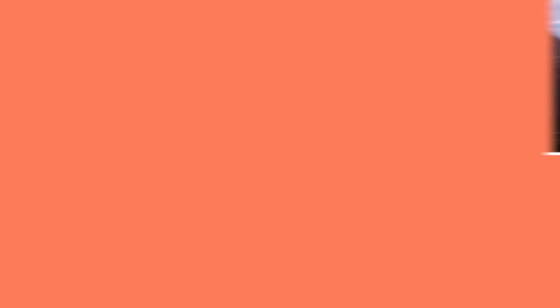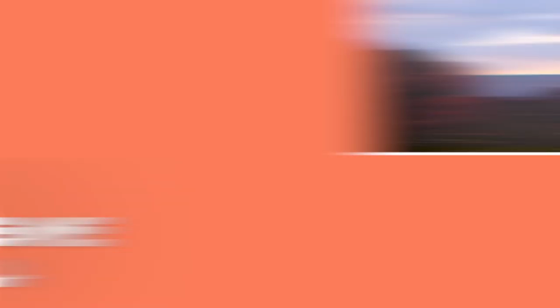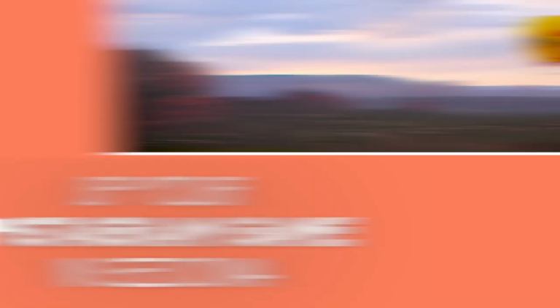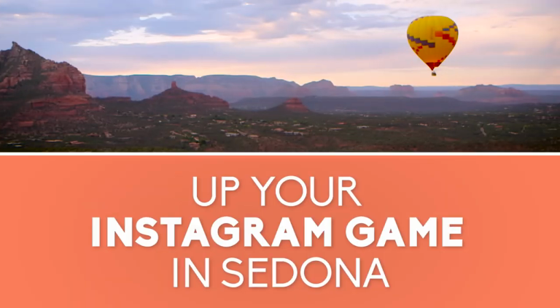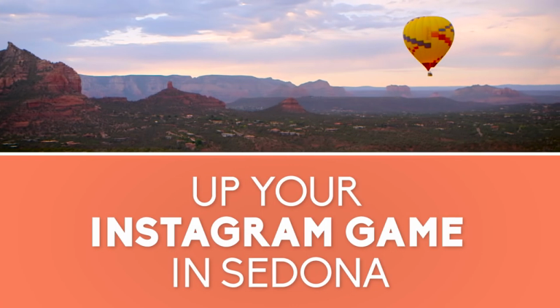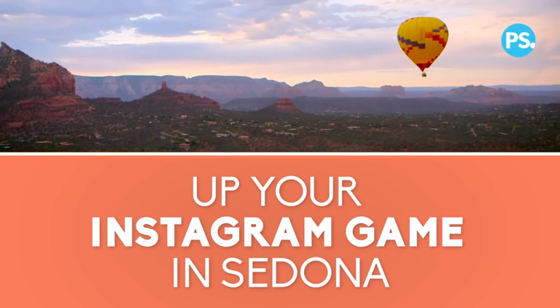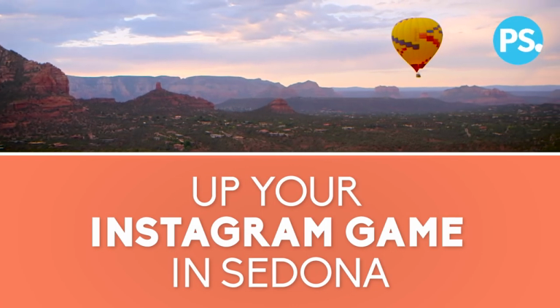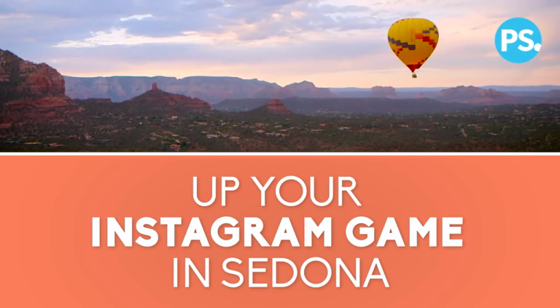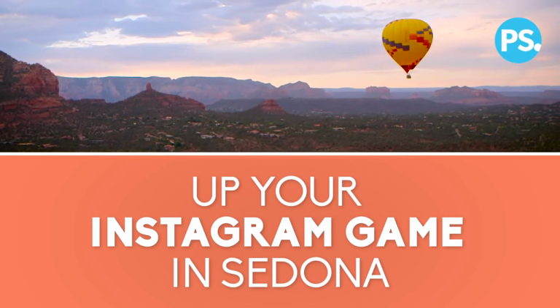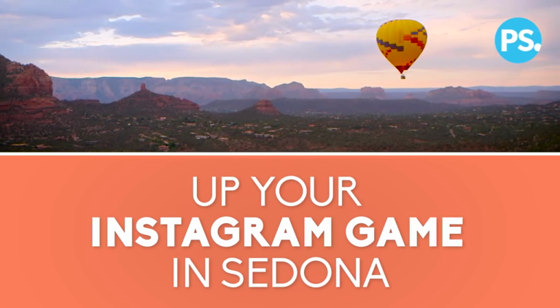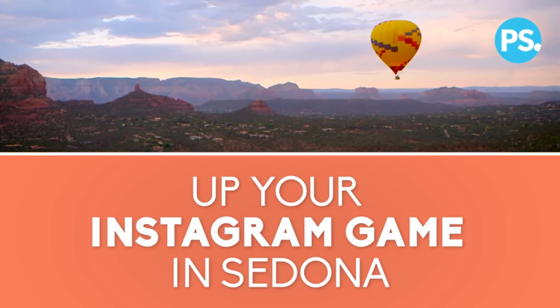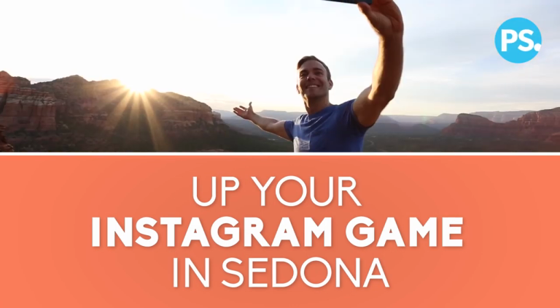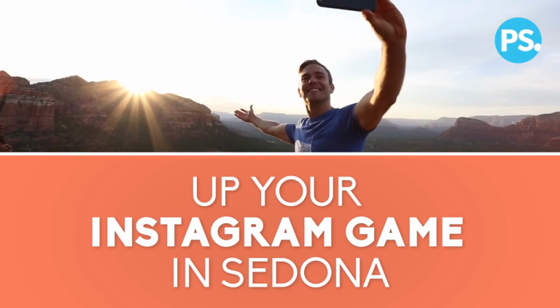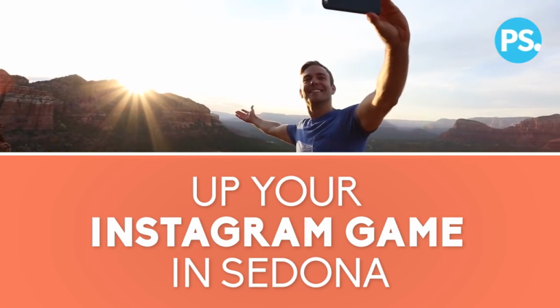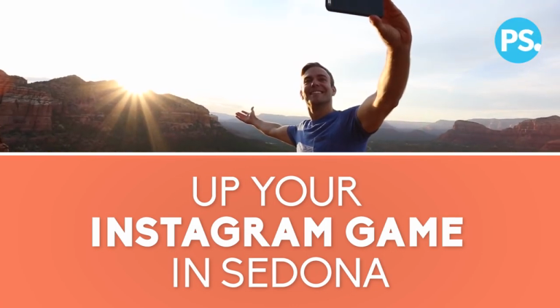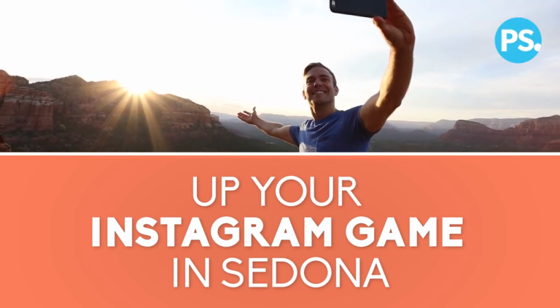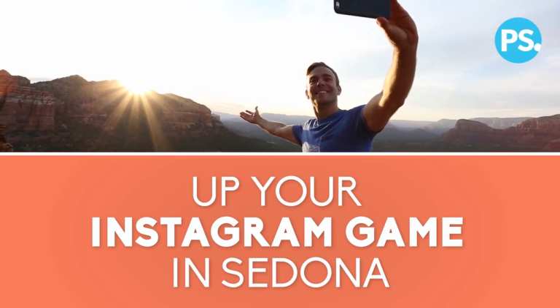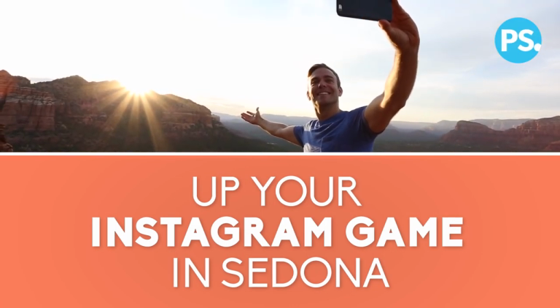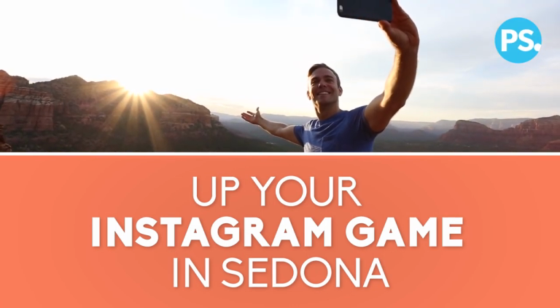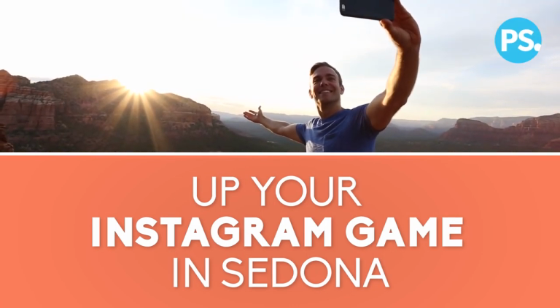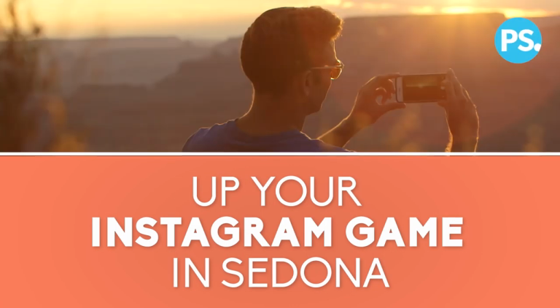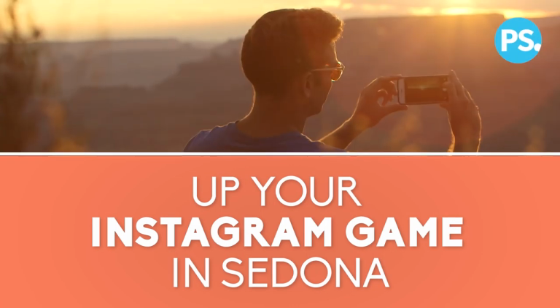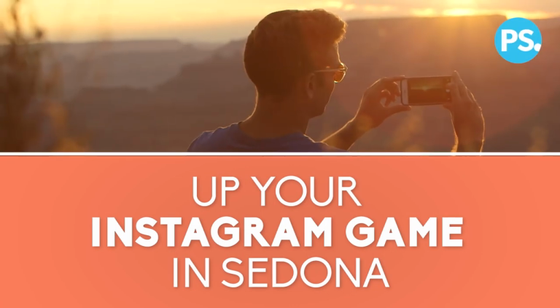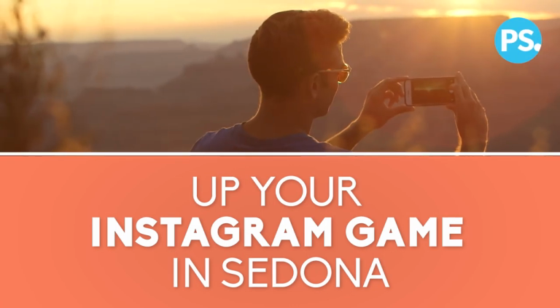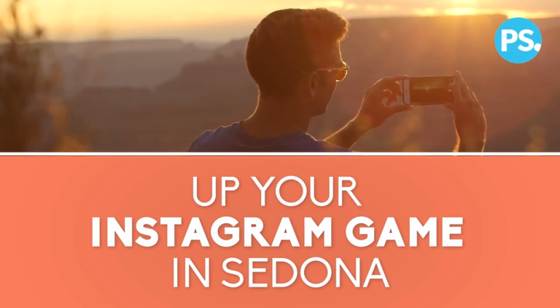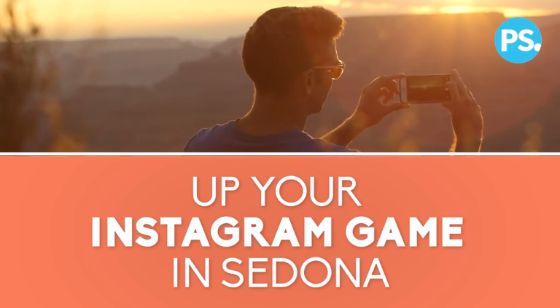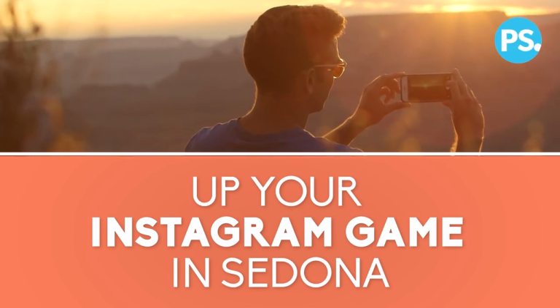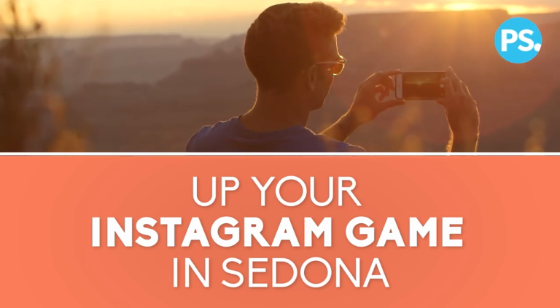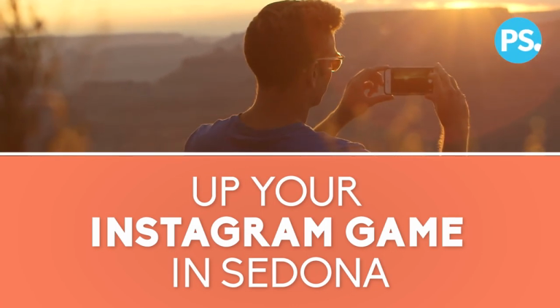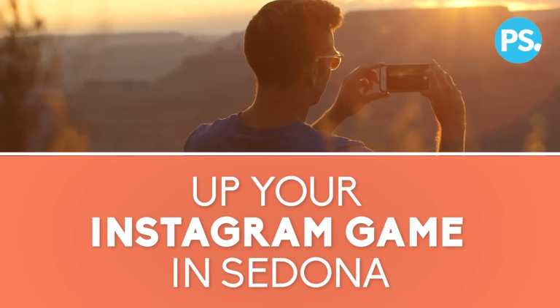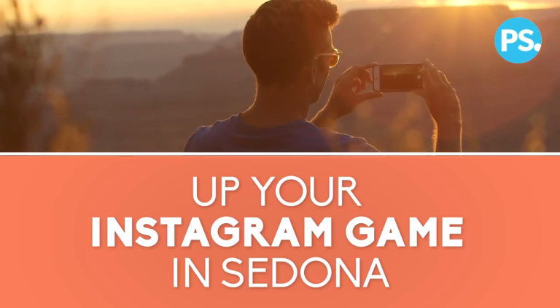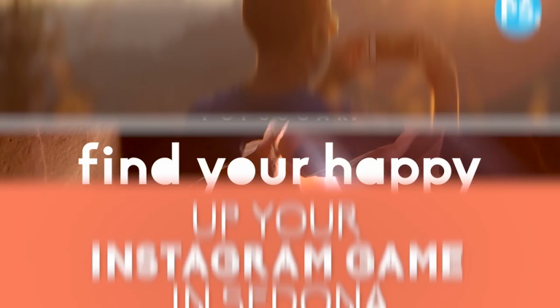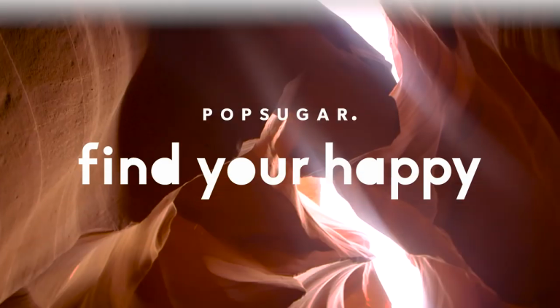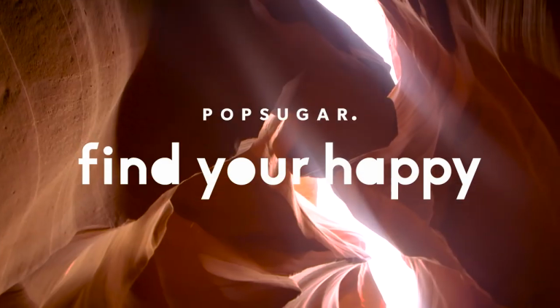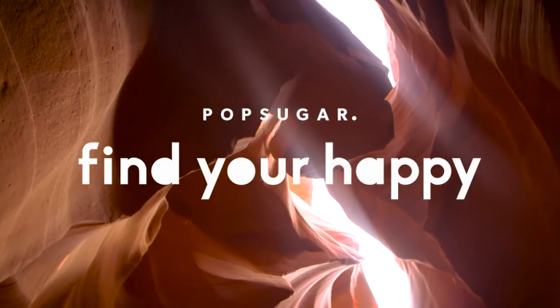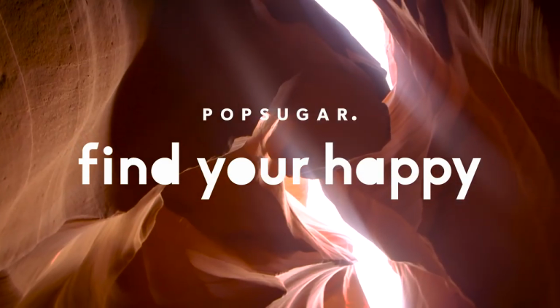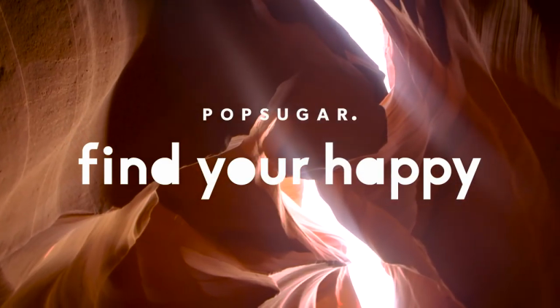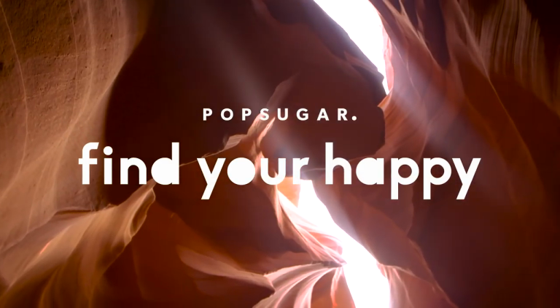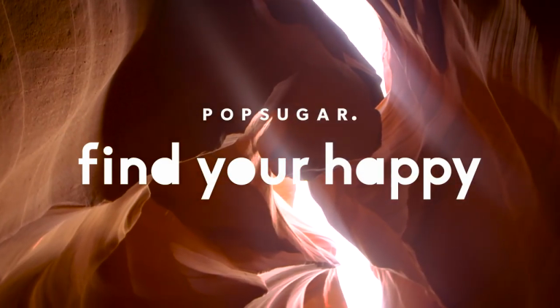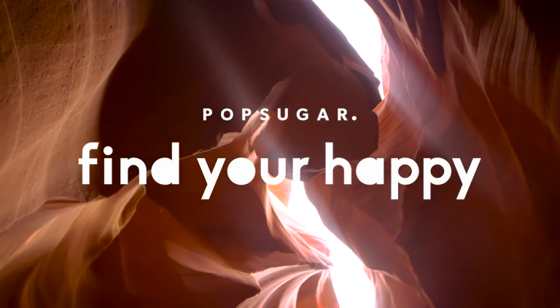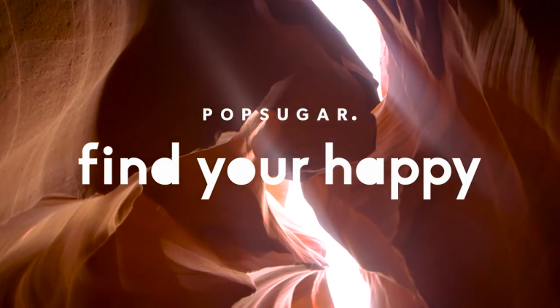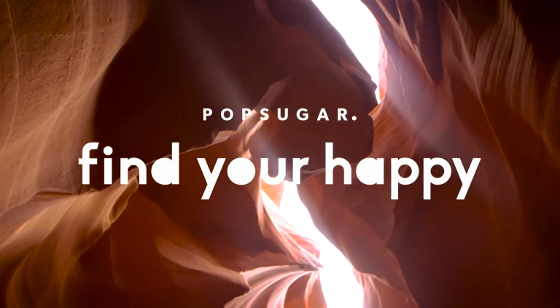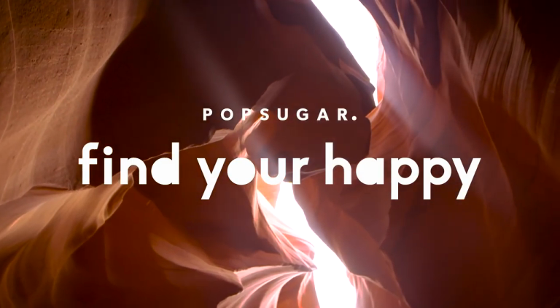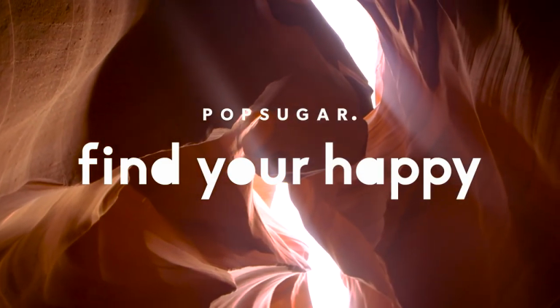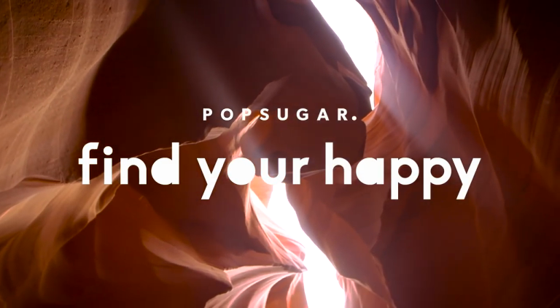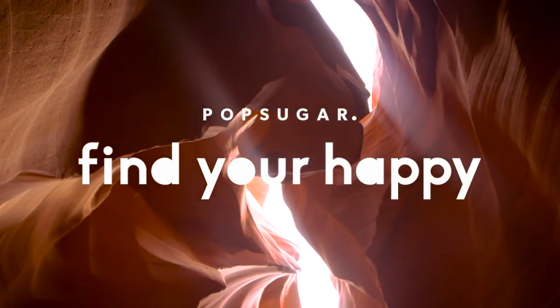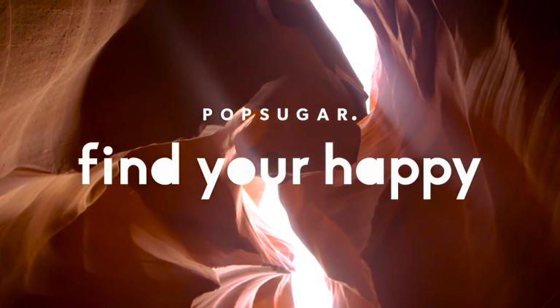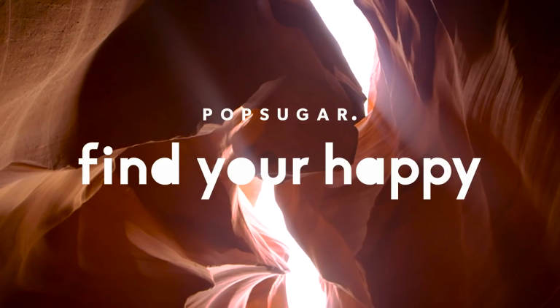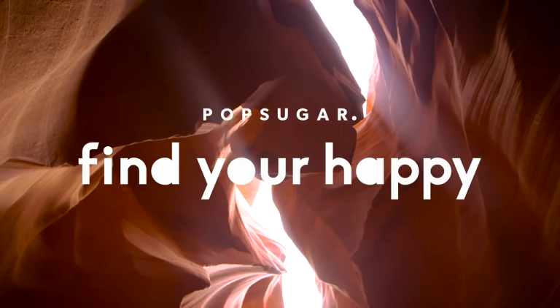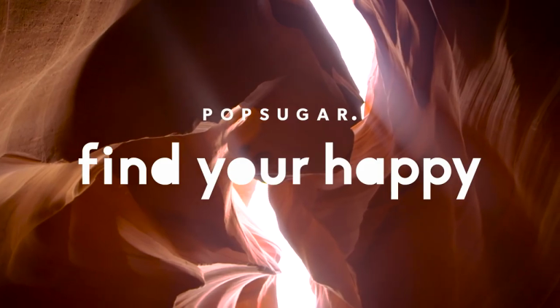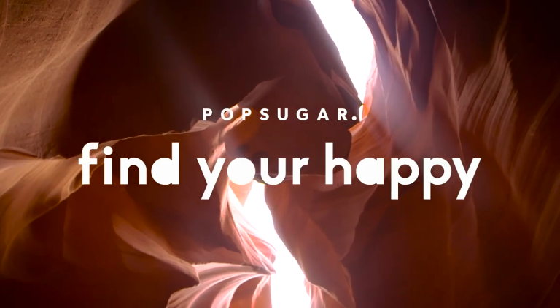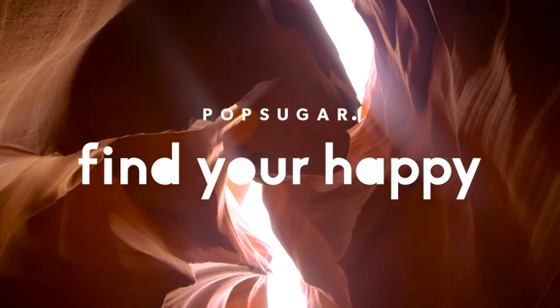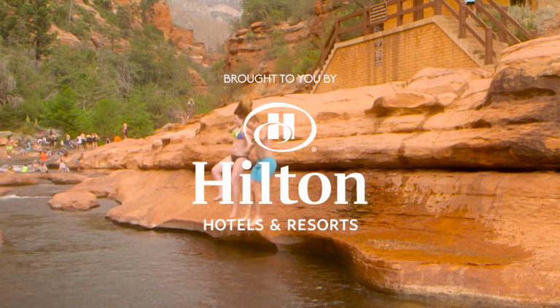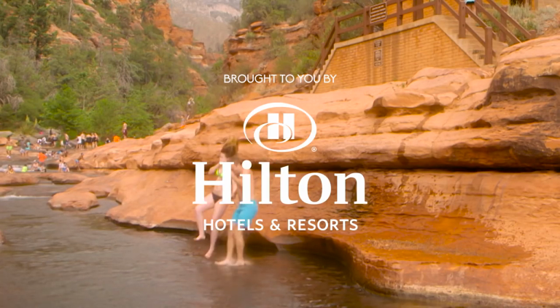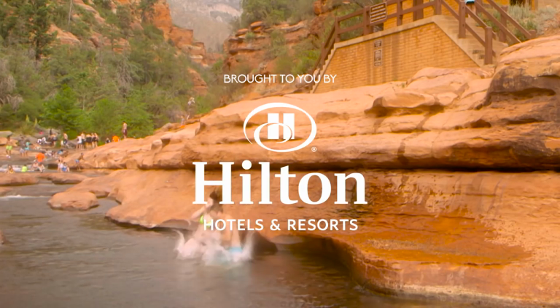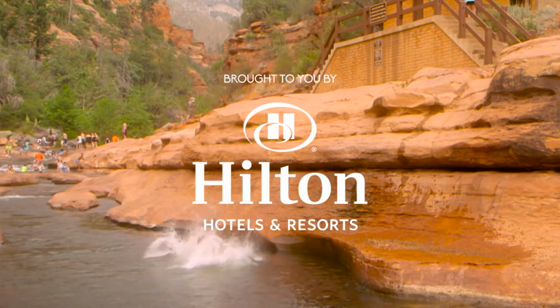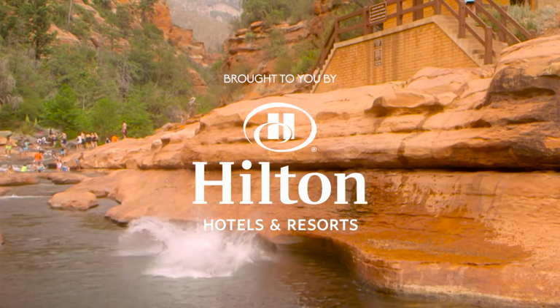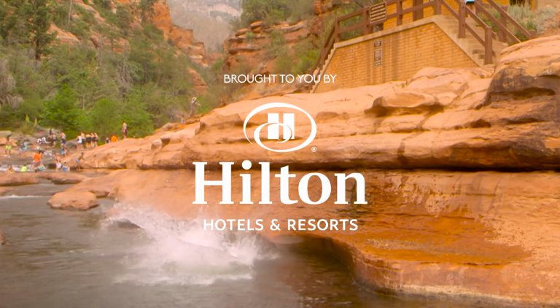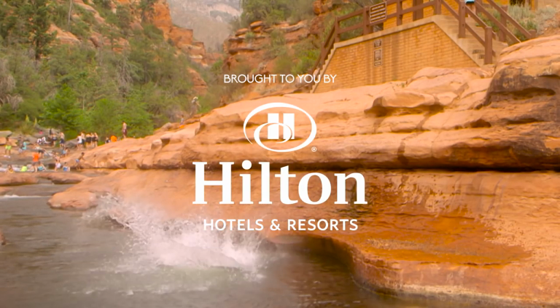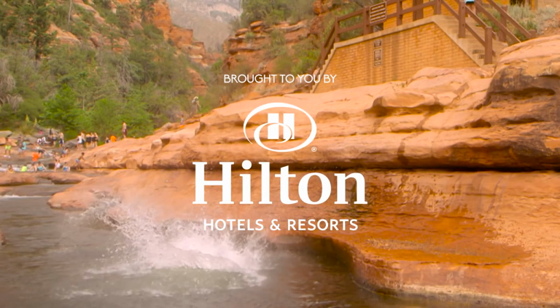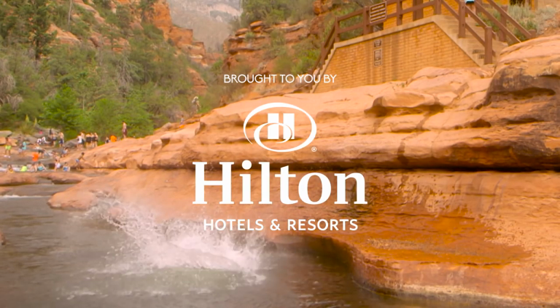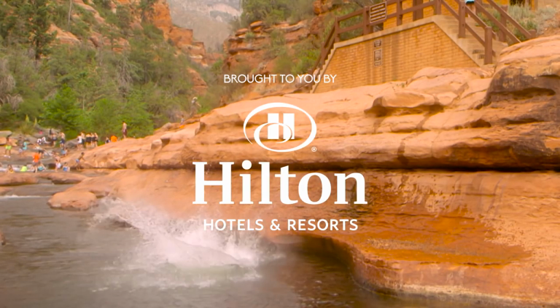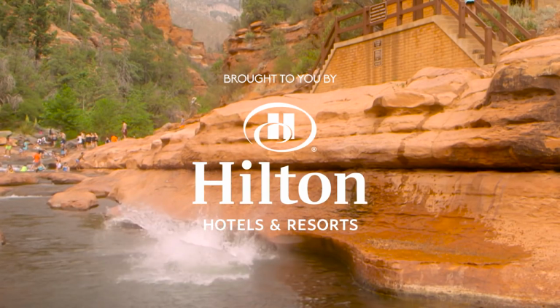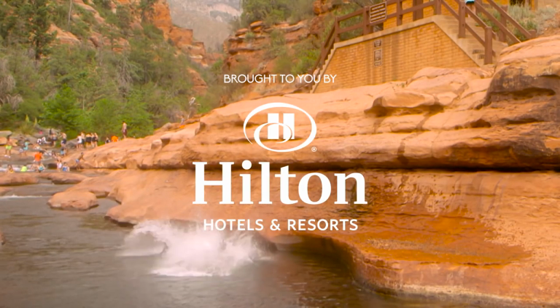When on vacation, we're all looking for the perfect Instagram shot. In Sedona, there's no such thing as a bad photo.